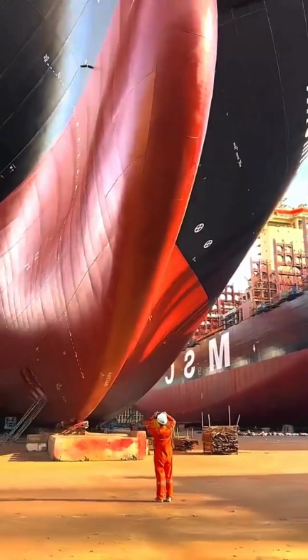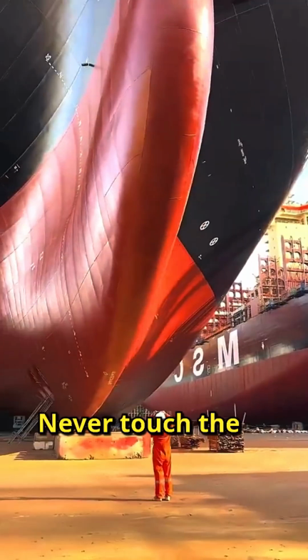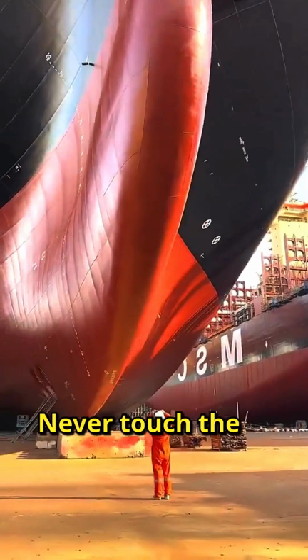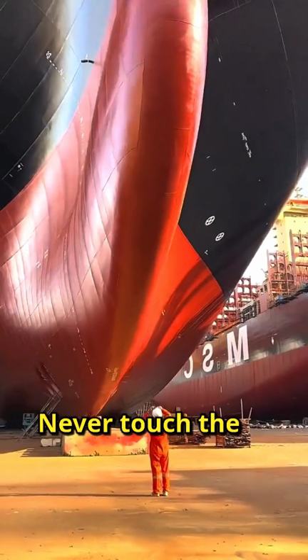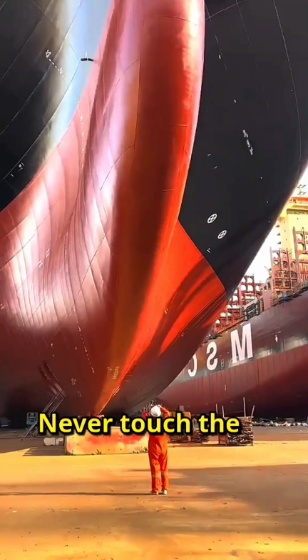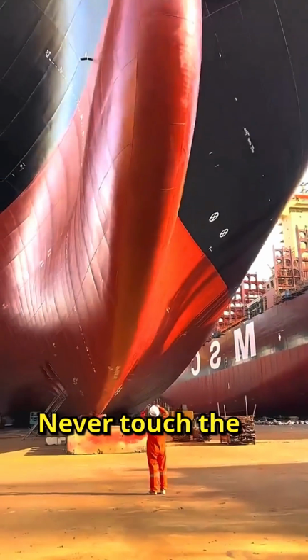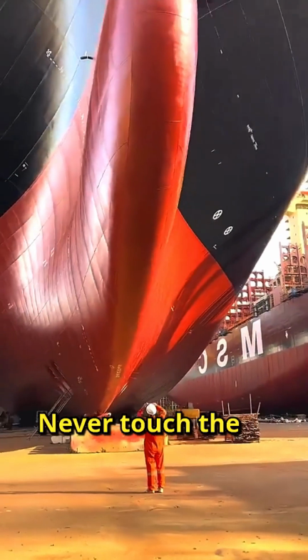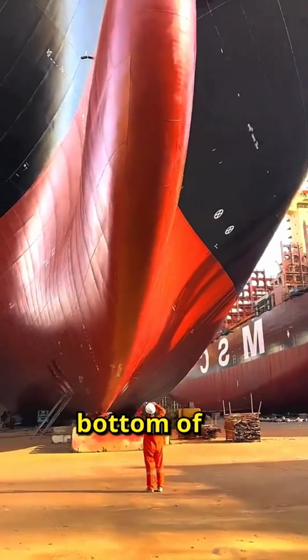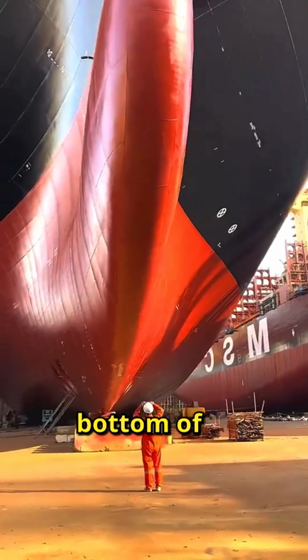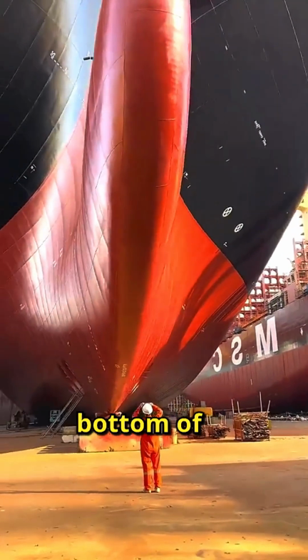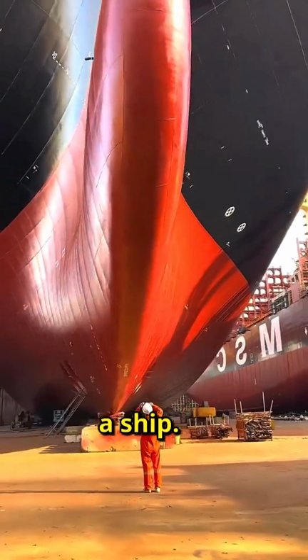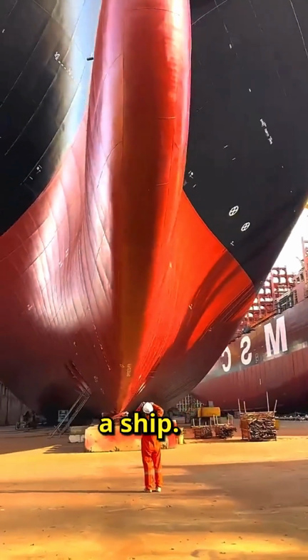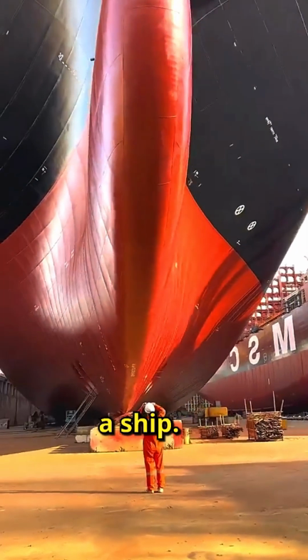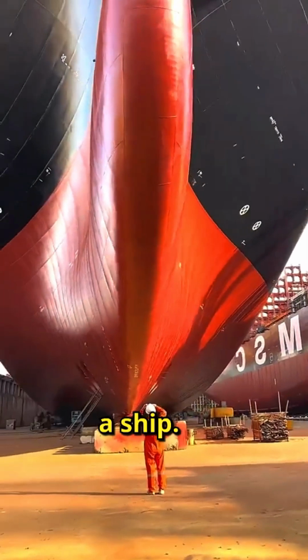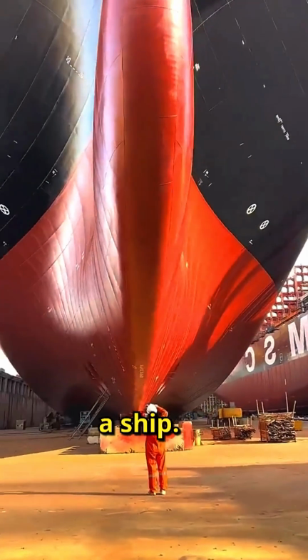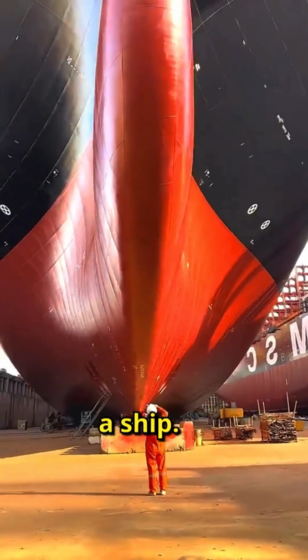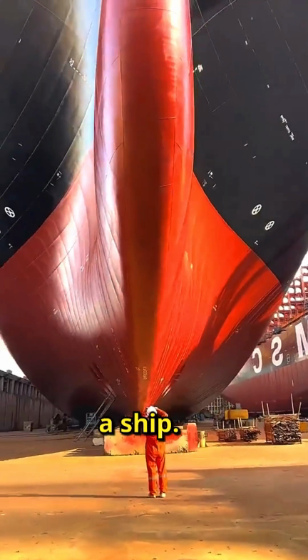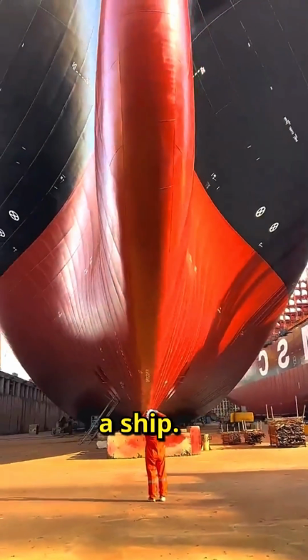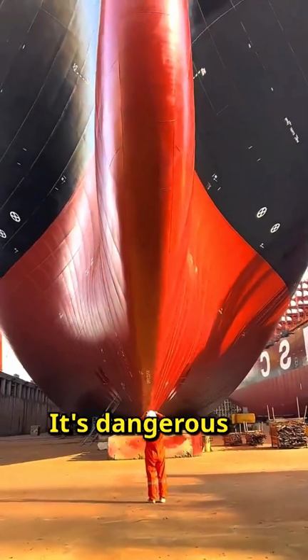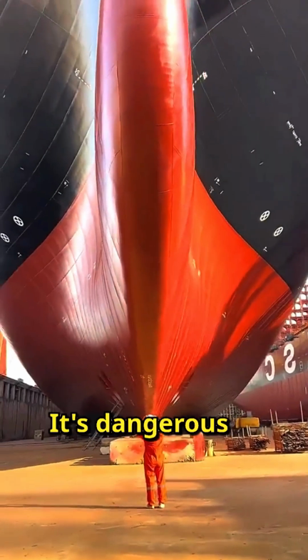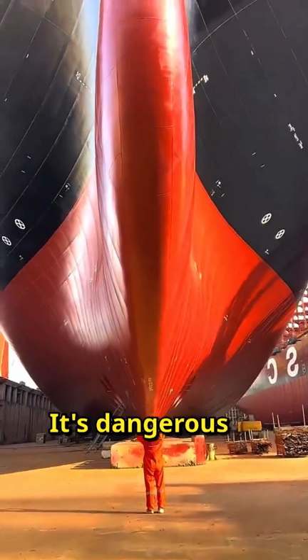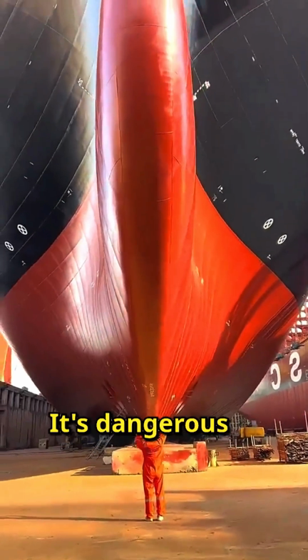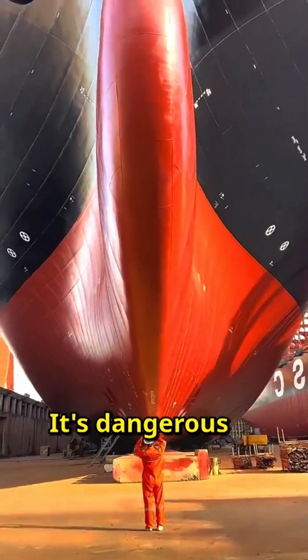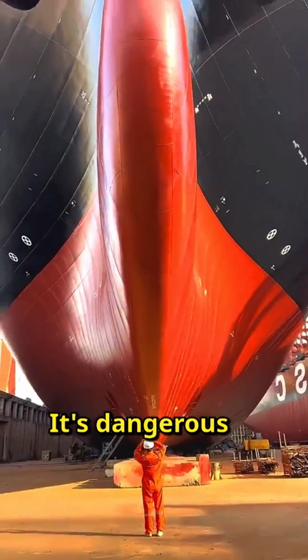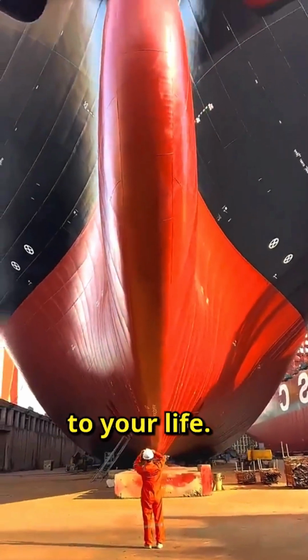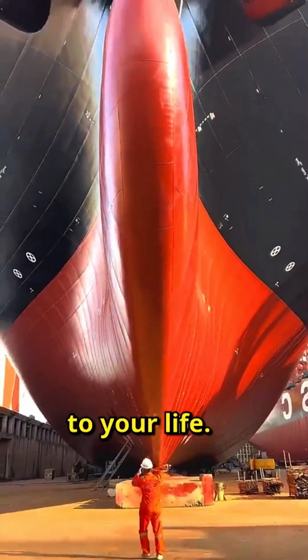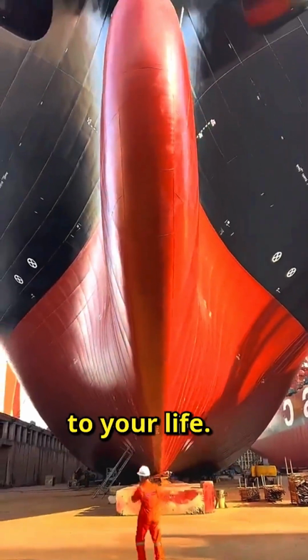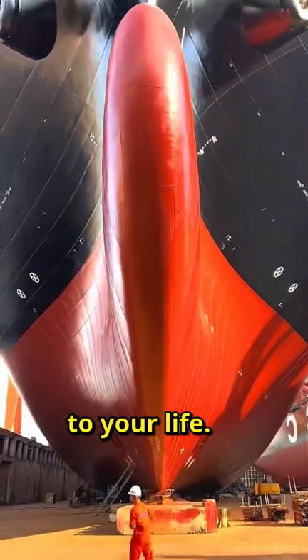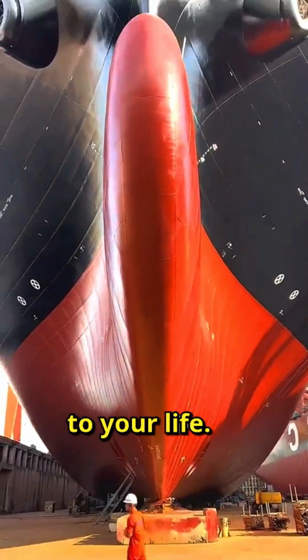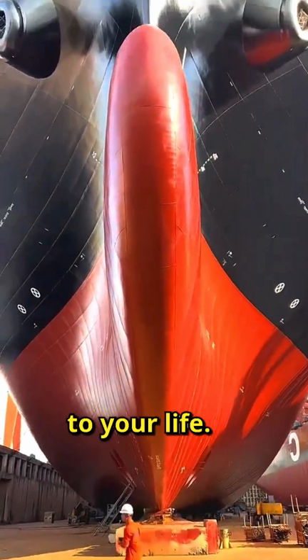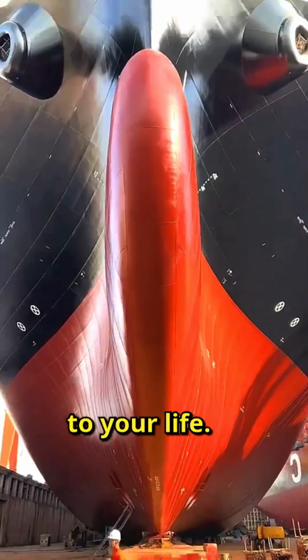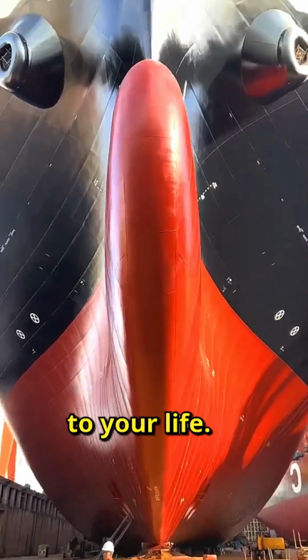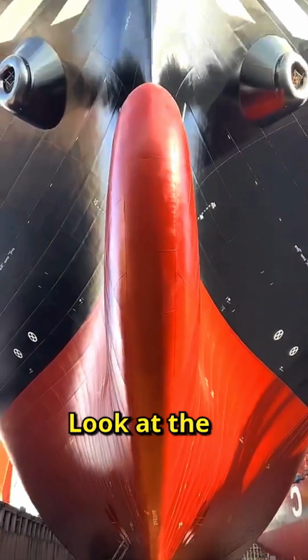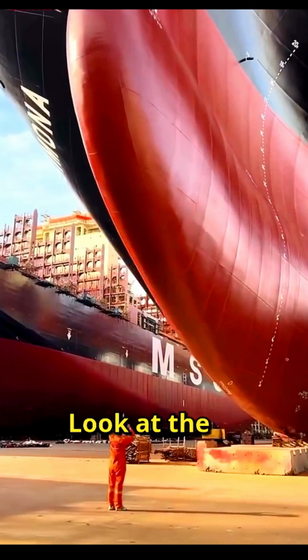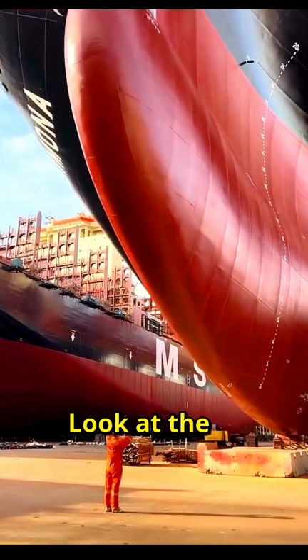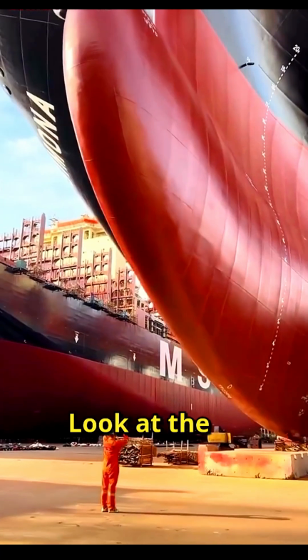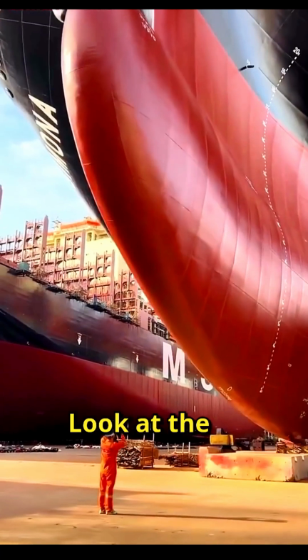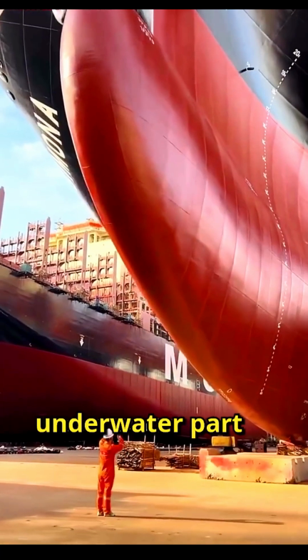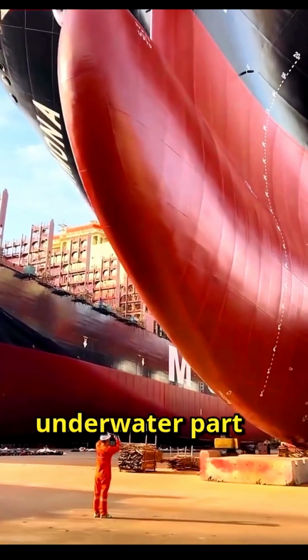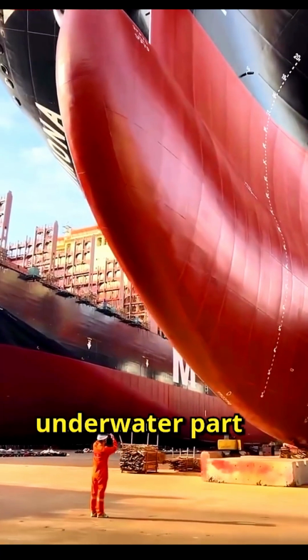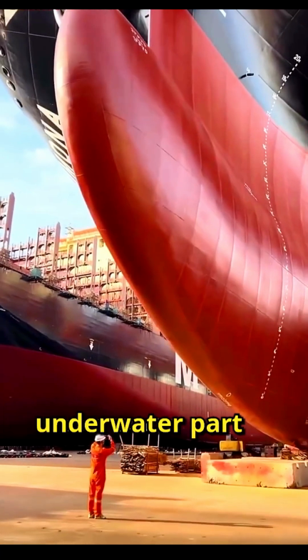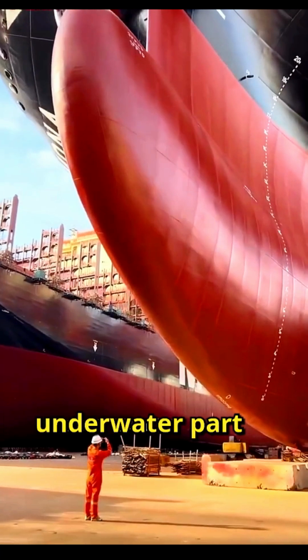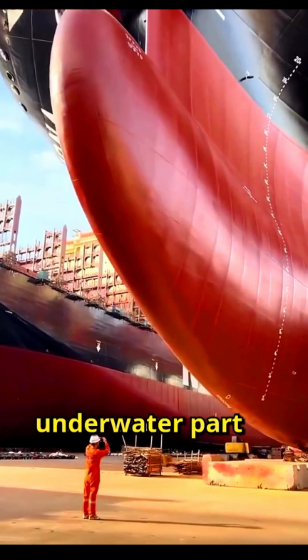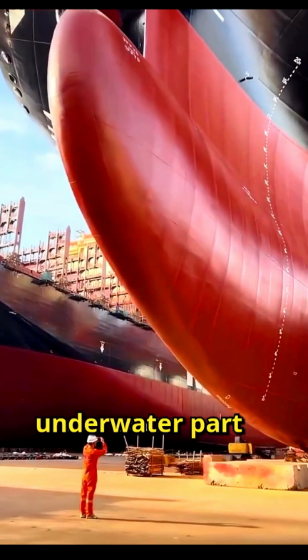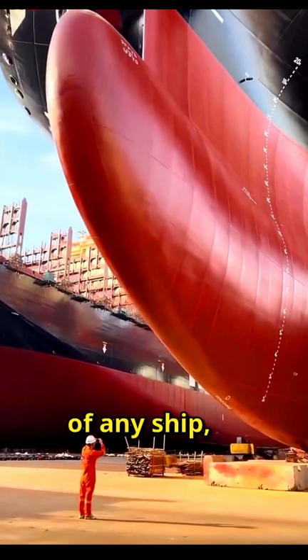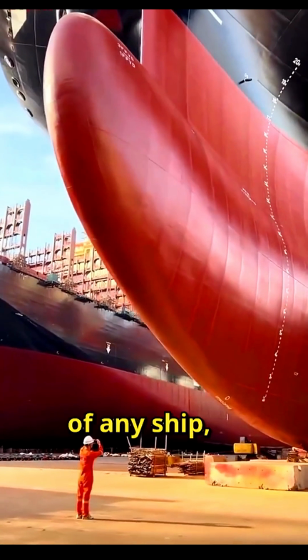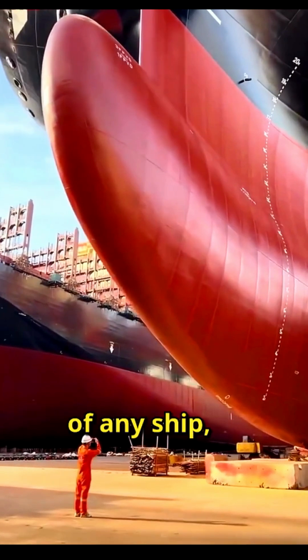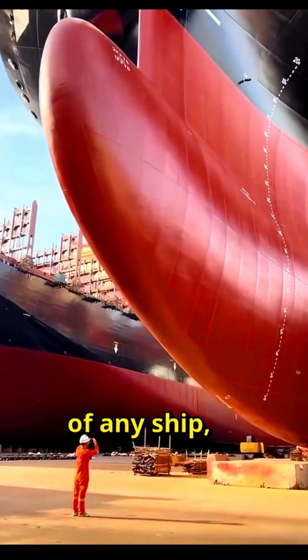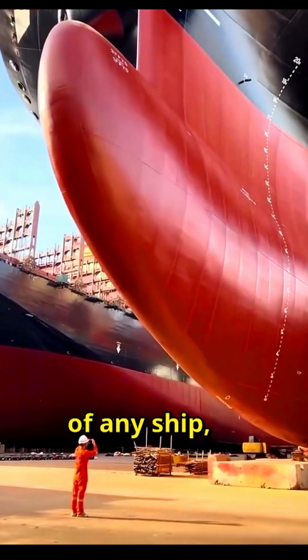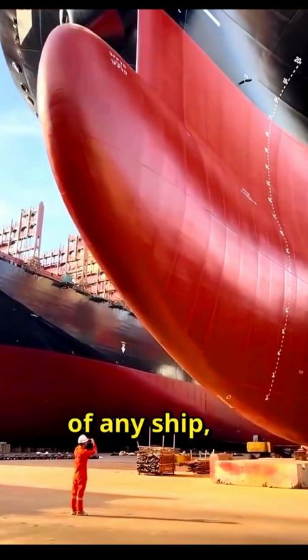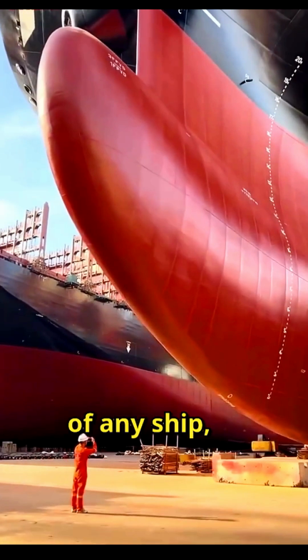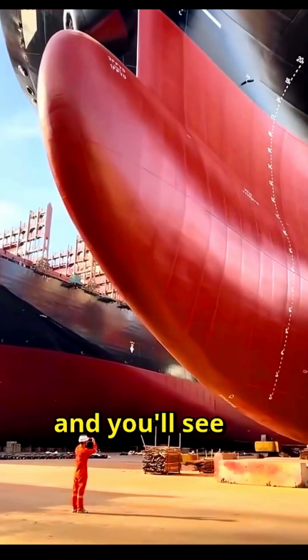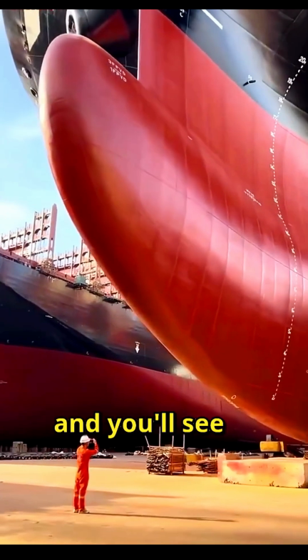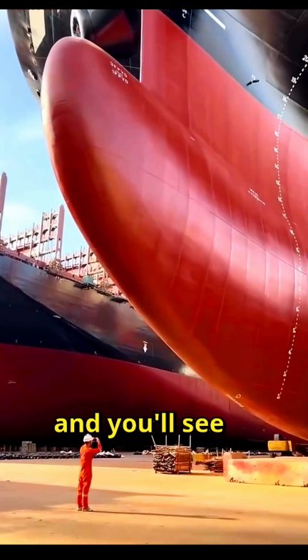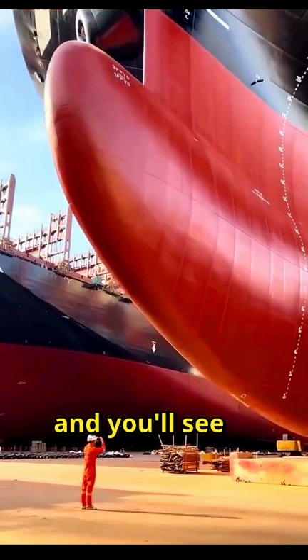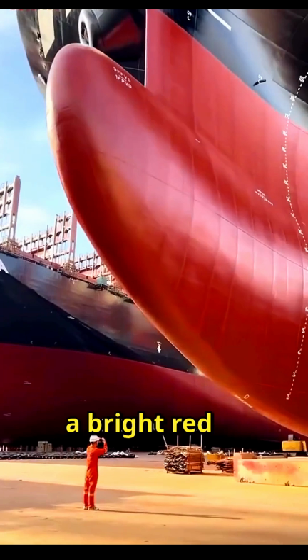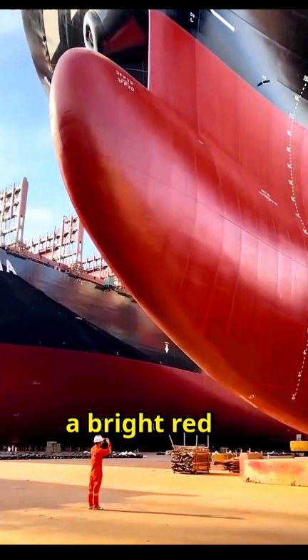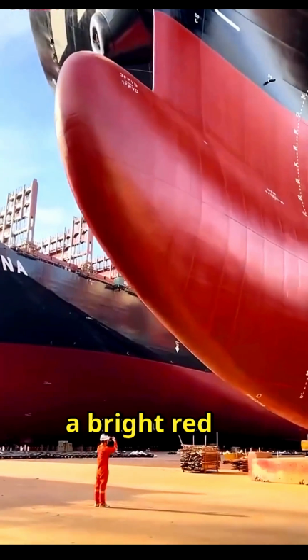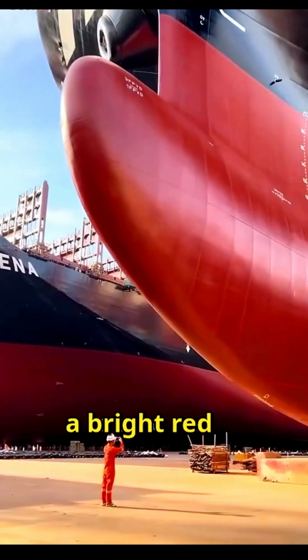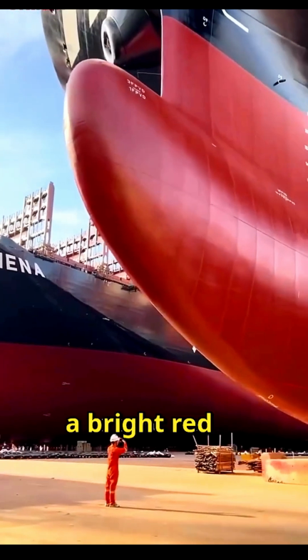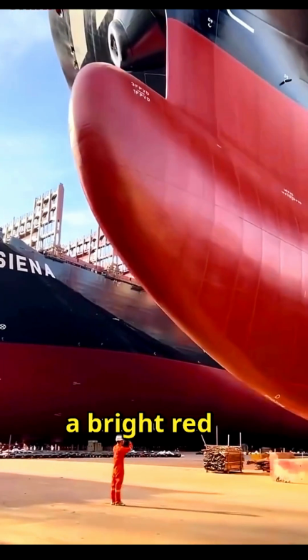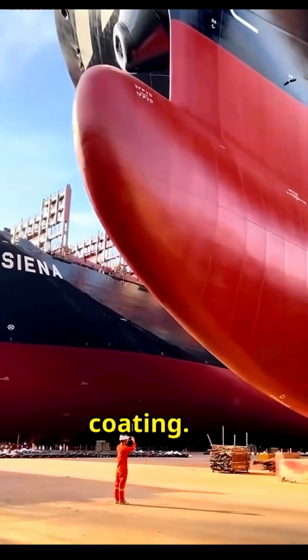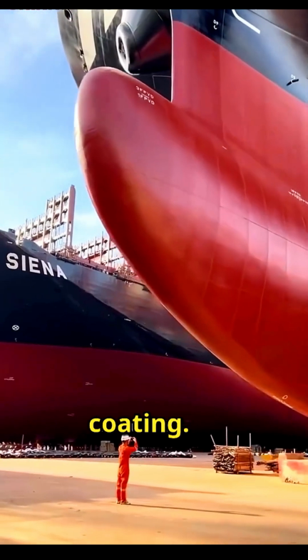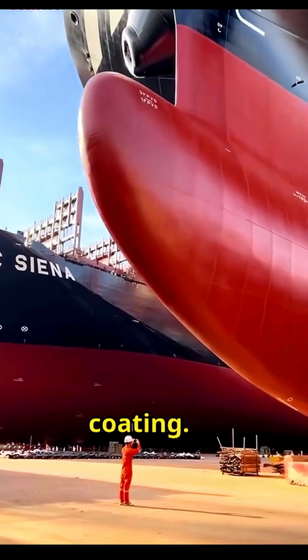Never touch the bottom of a ship — it's dangerous to your life. Look at the underwater part of any ship and you'll see a bright red coating.